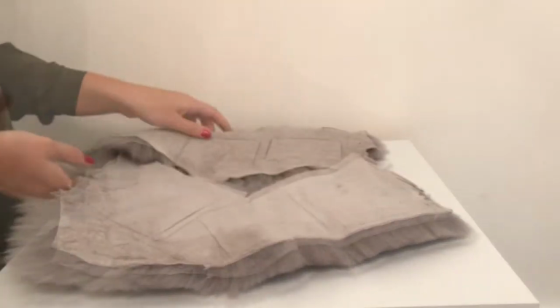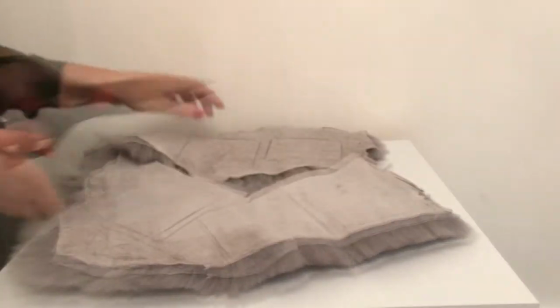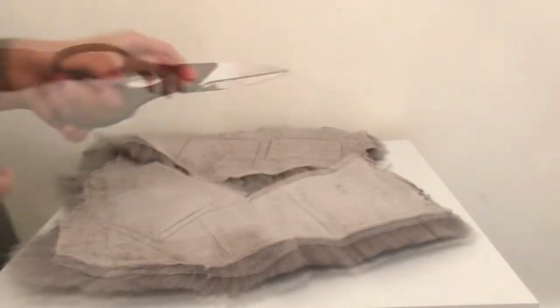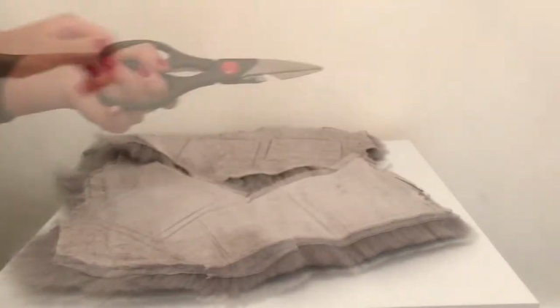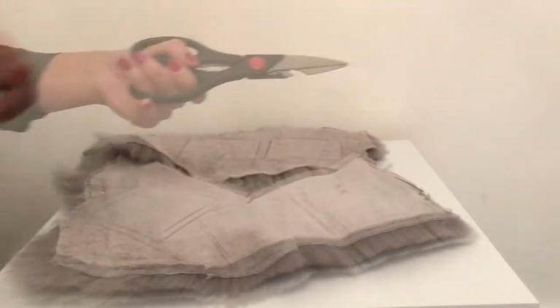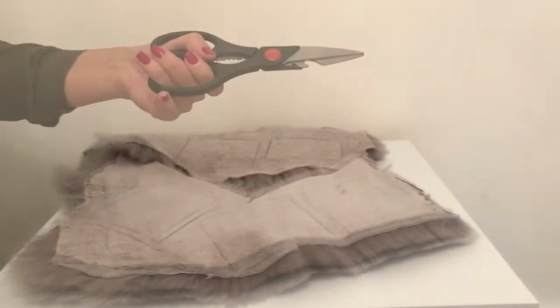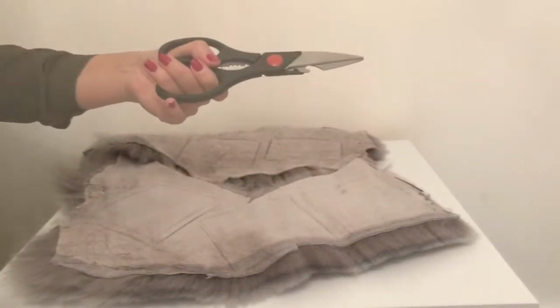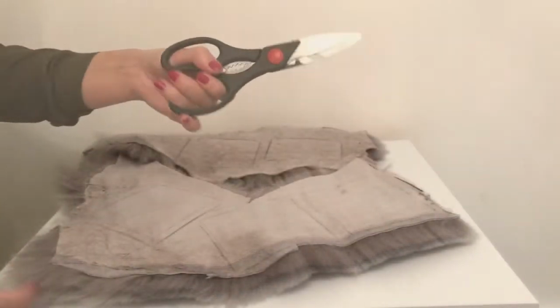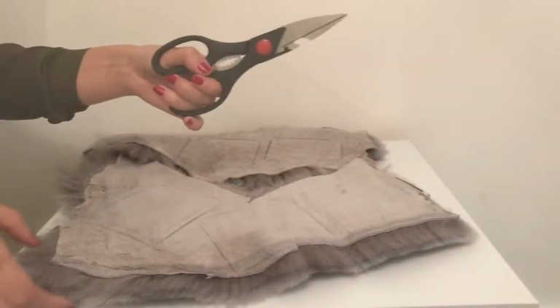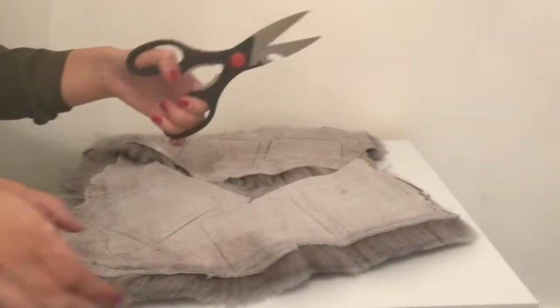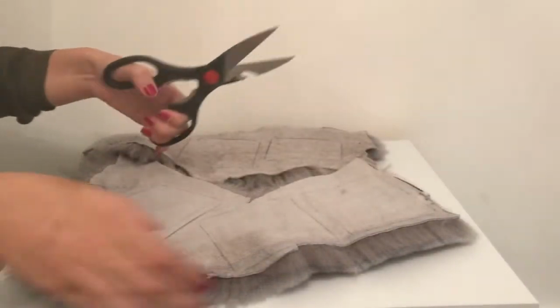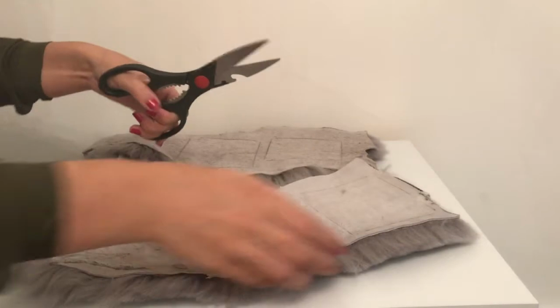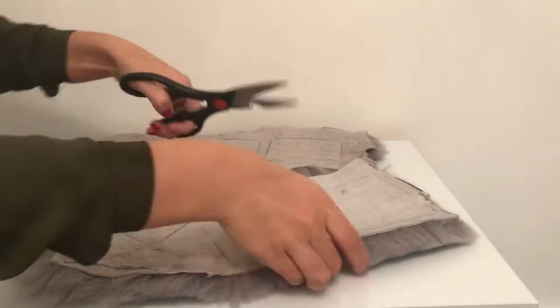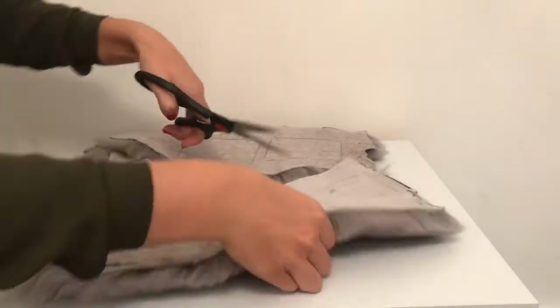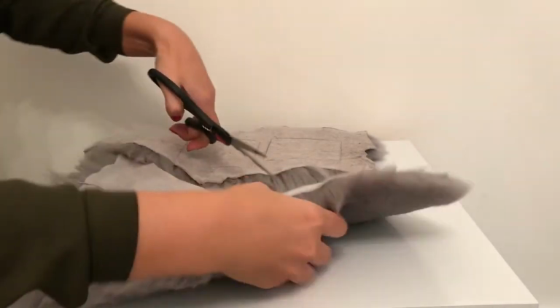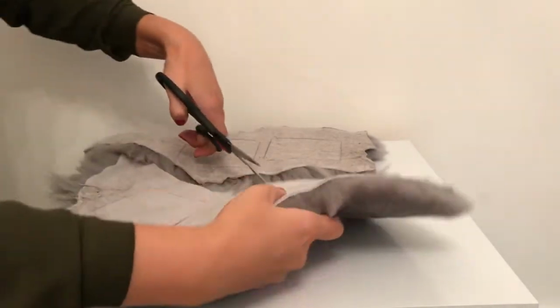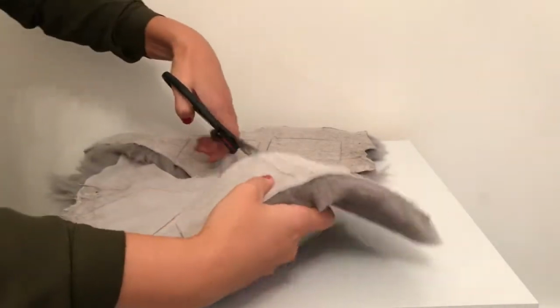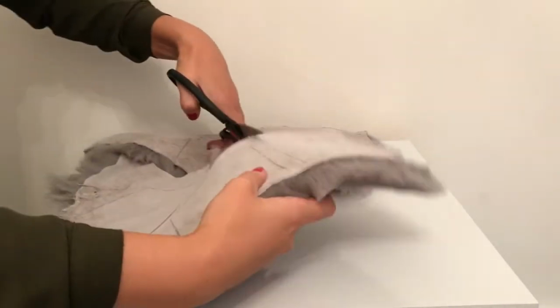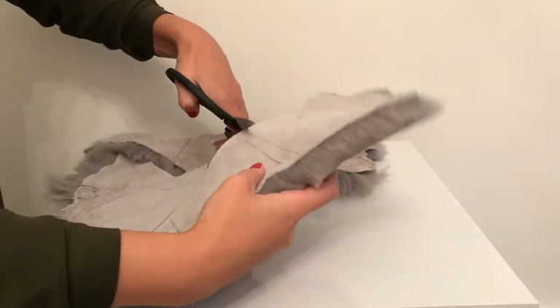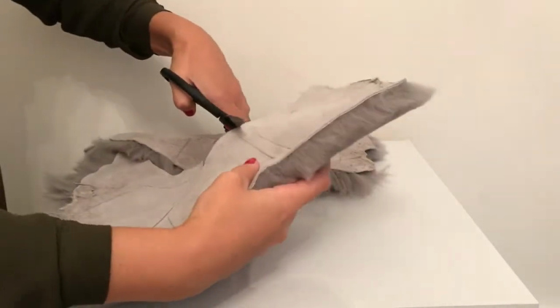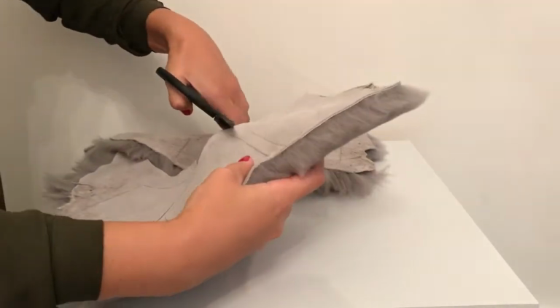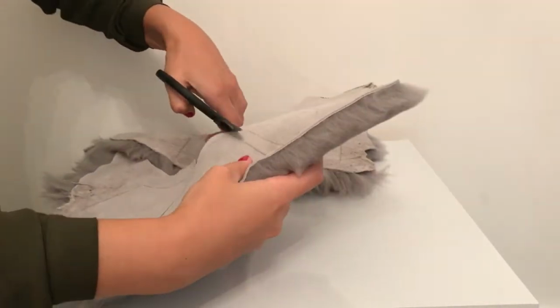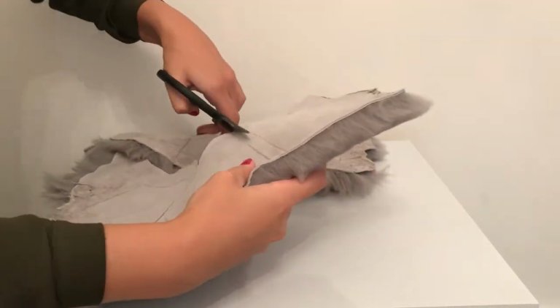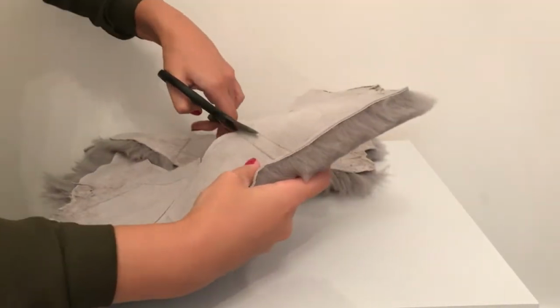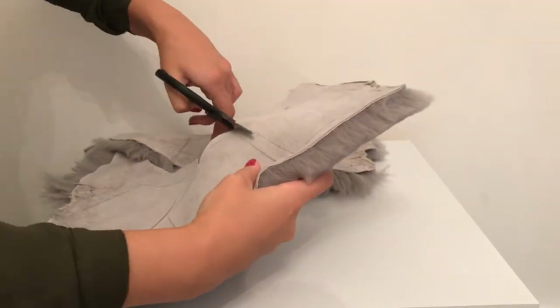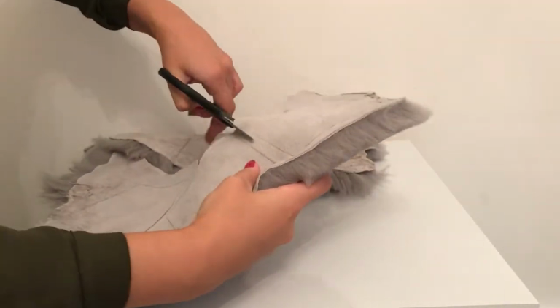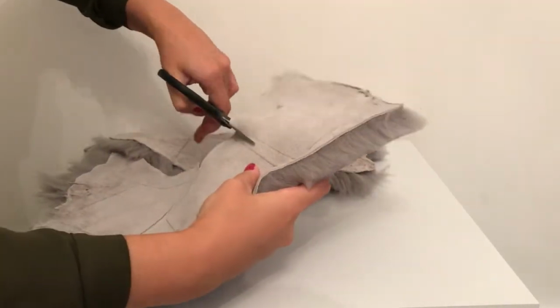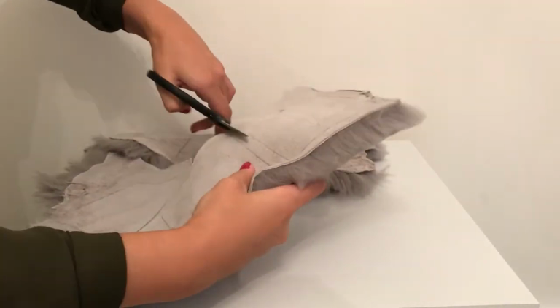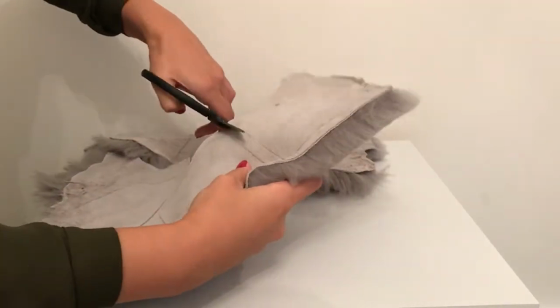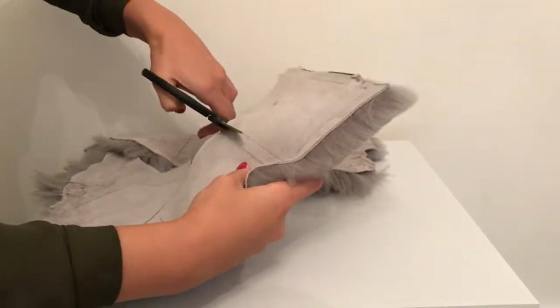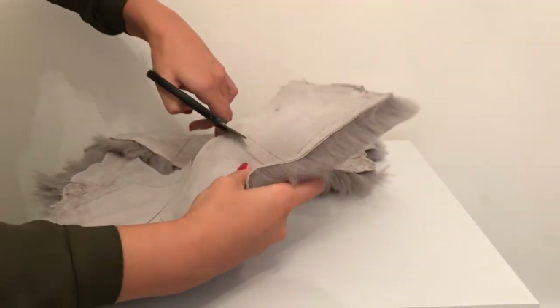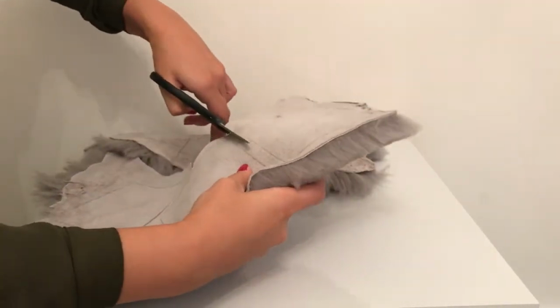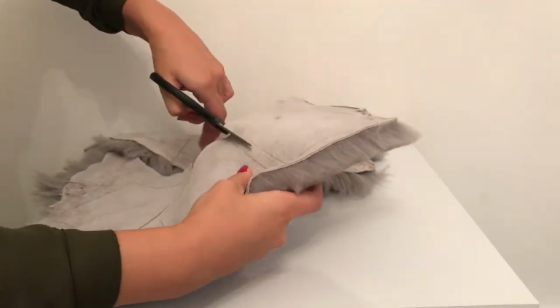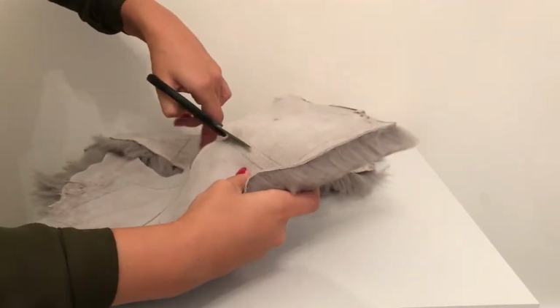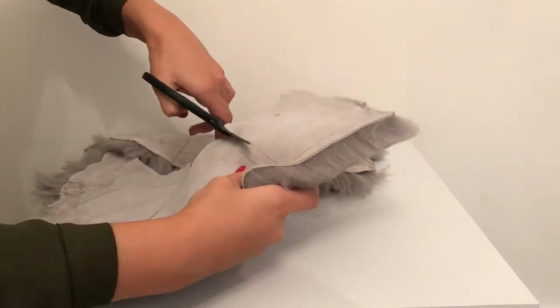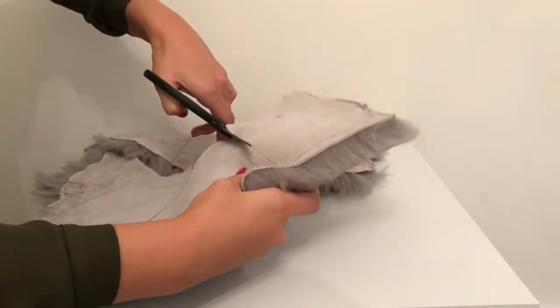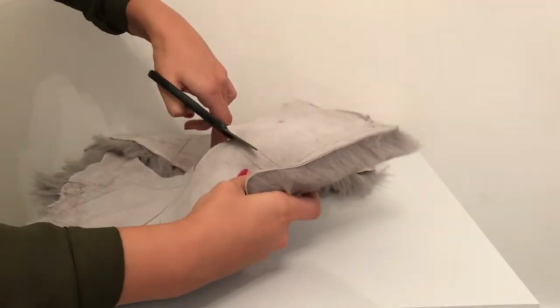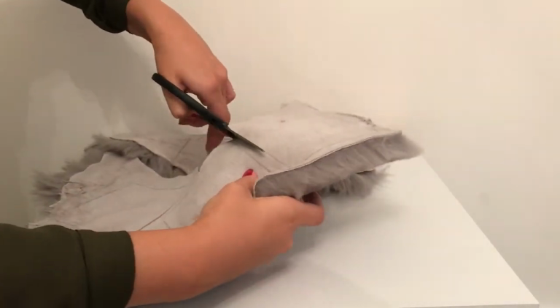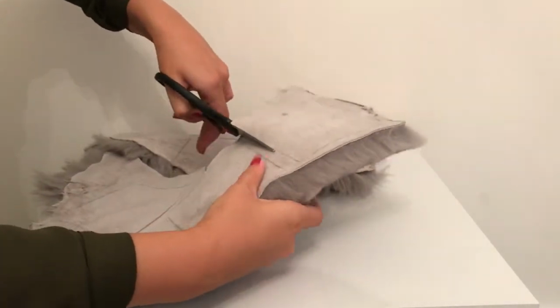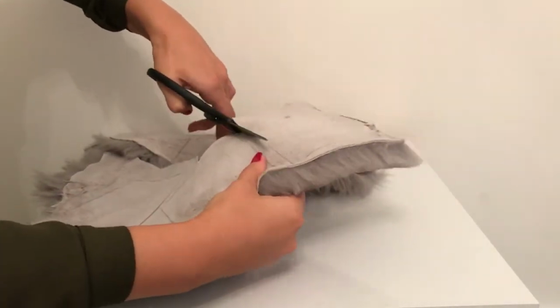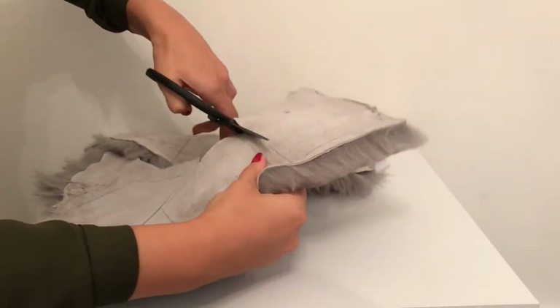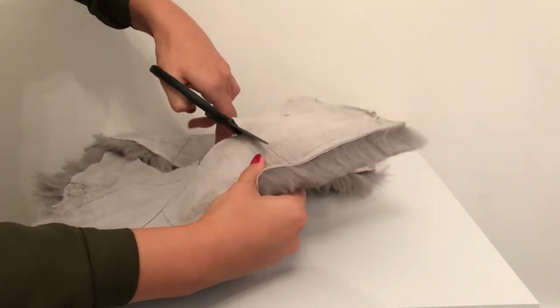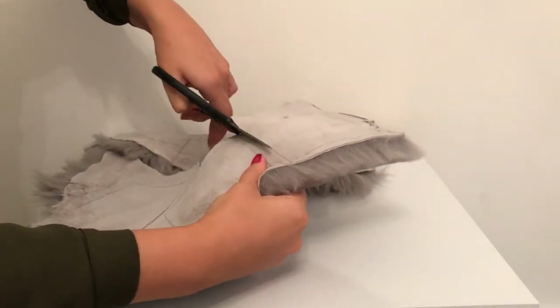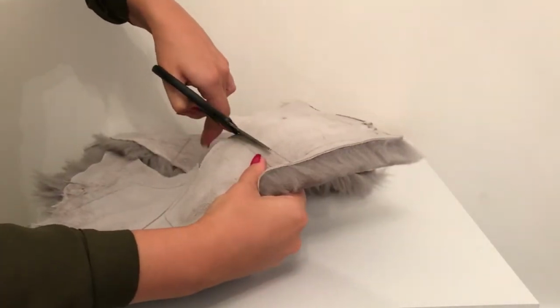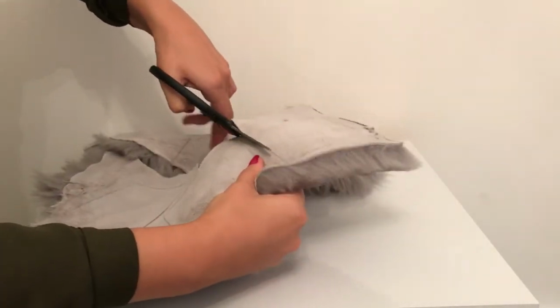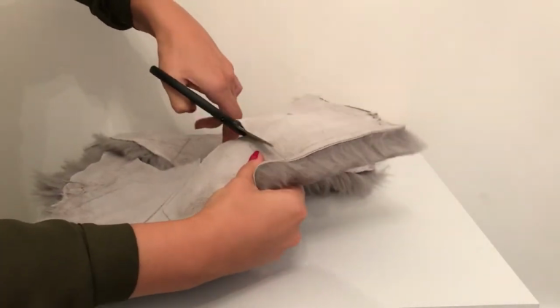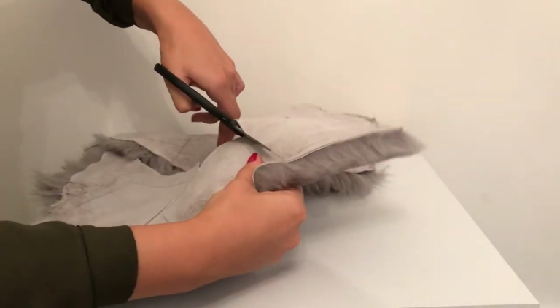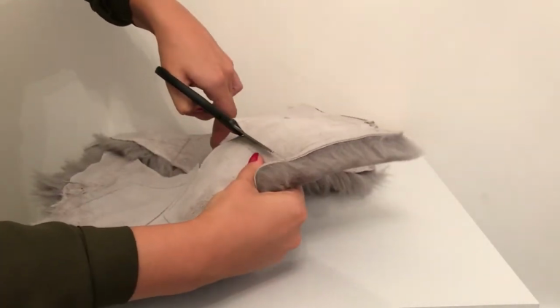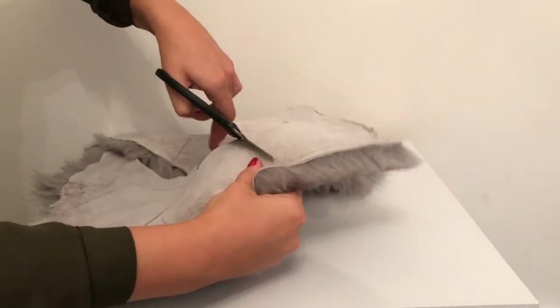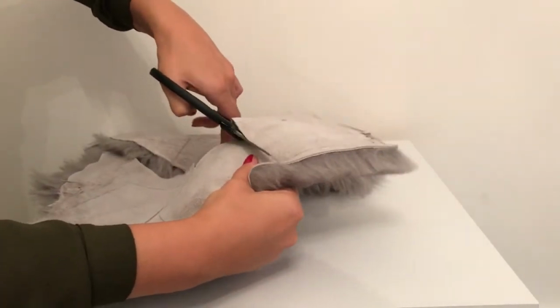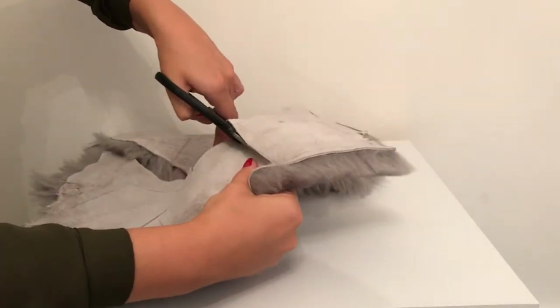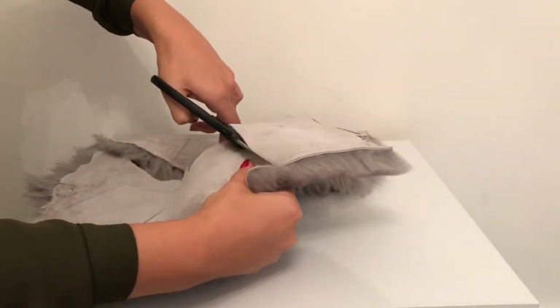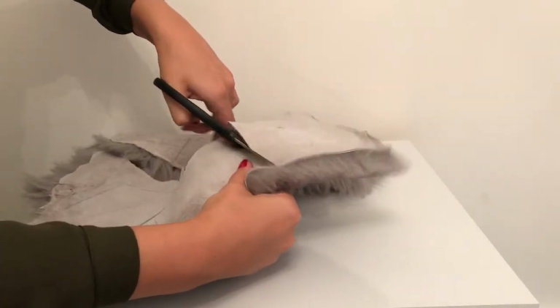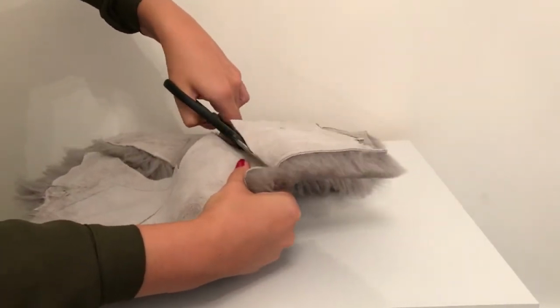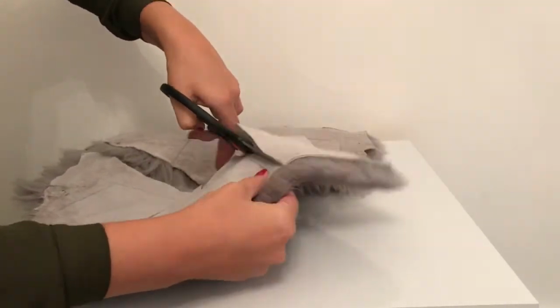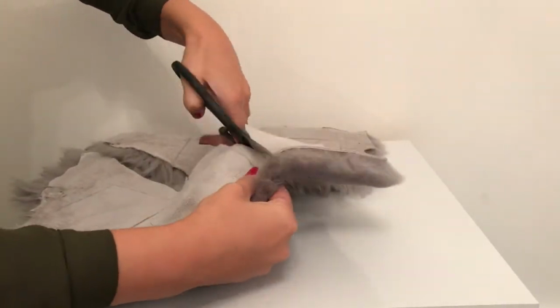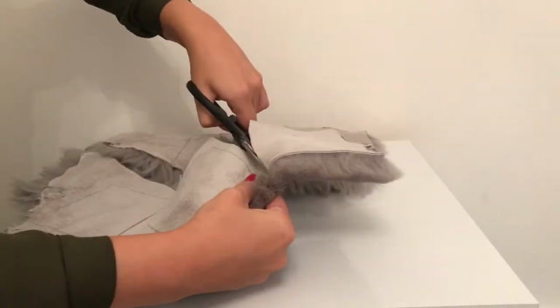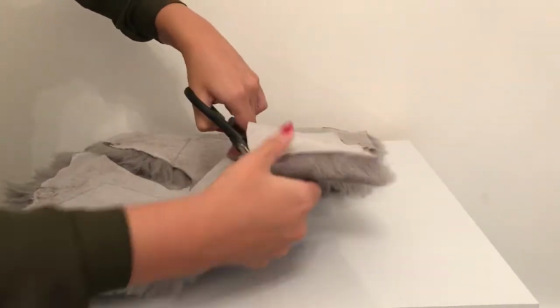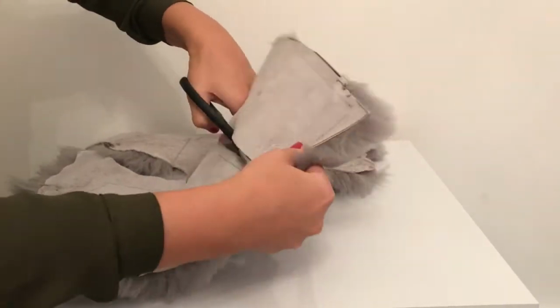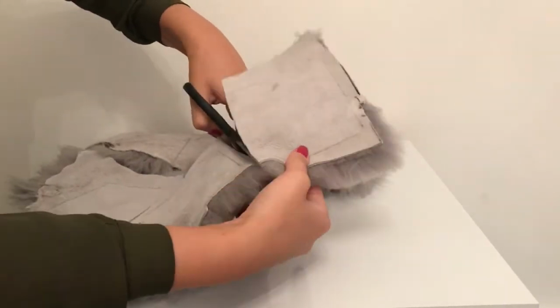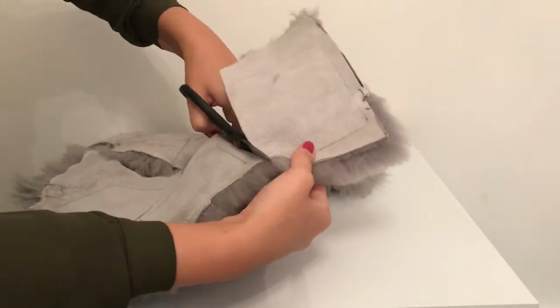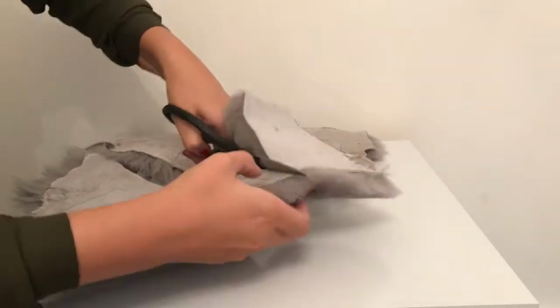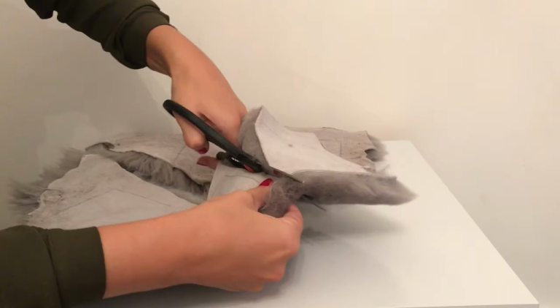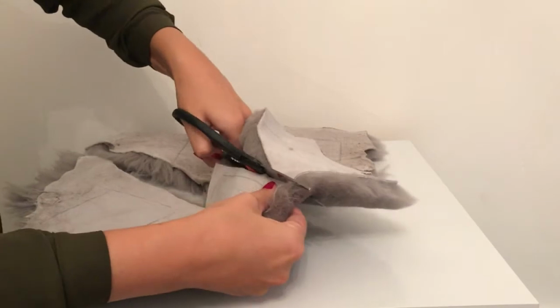Once you've done this, grab your scissors and cut out all five squares.